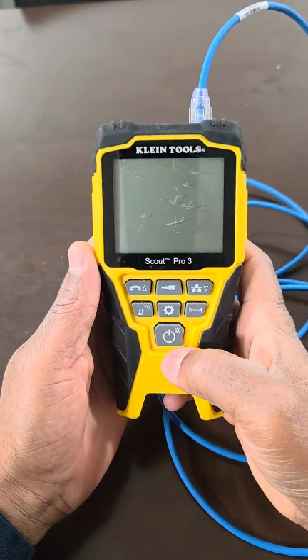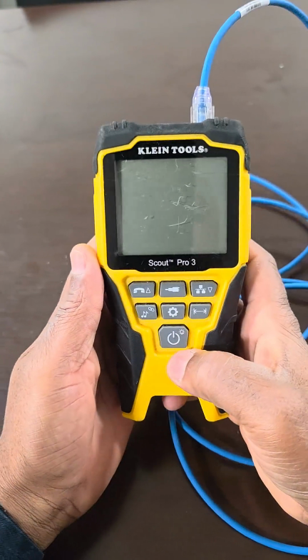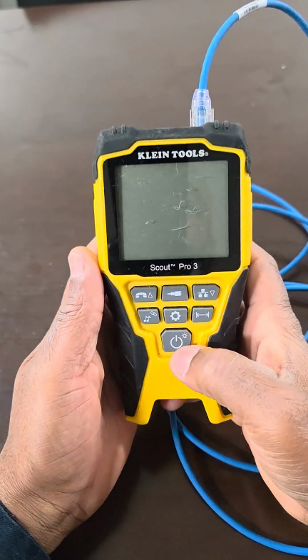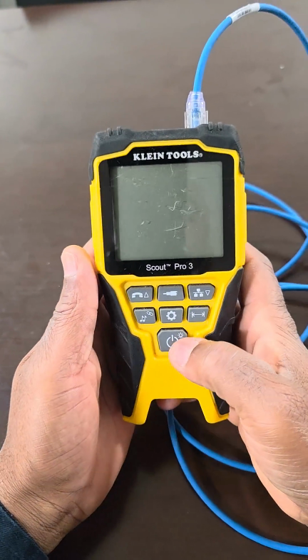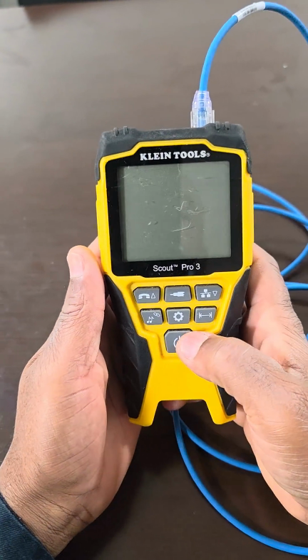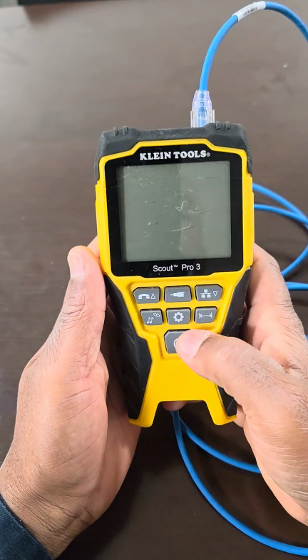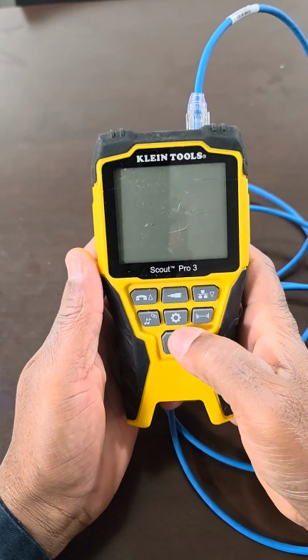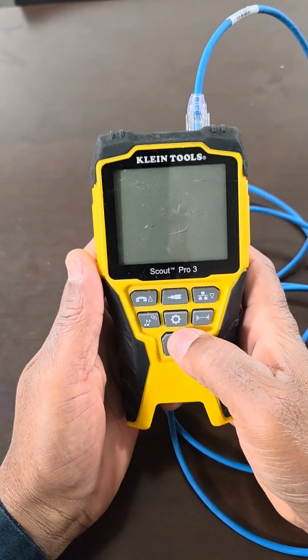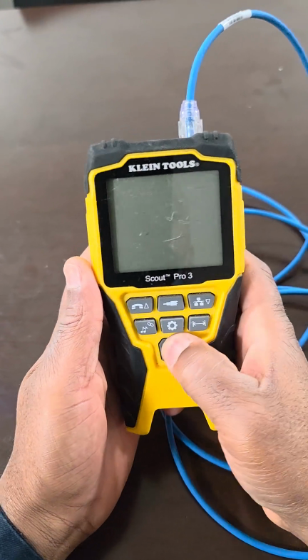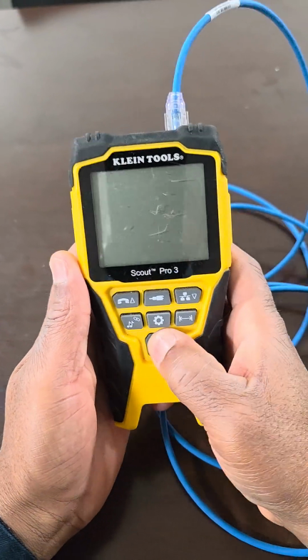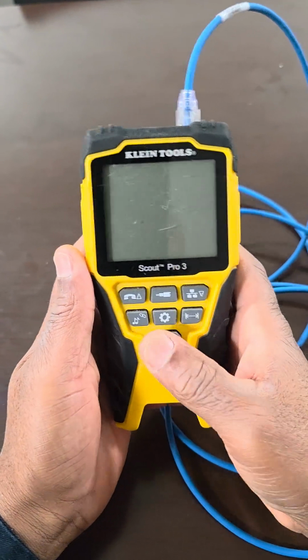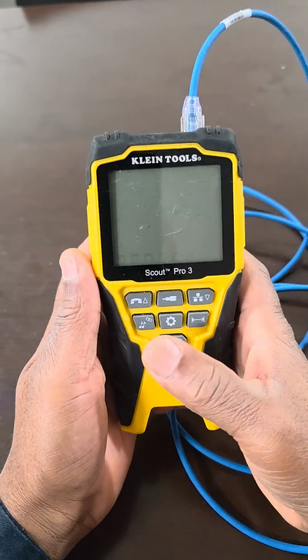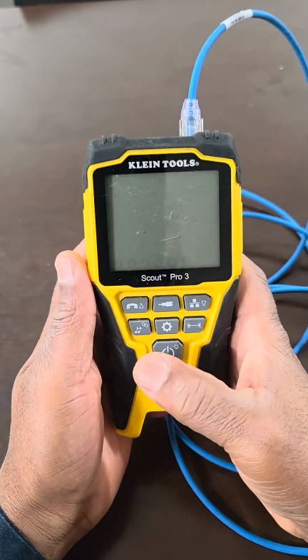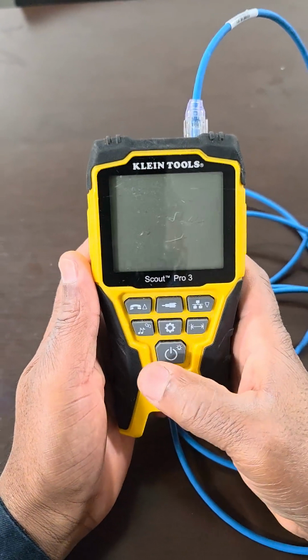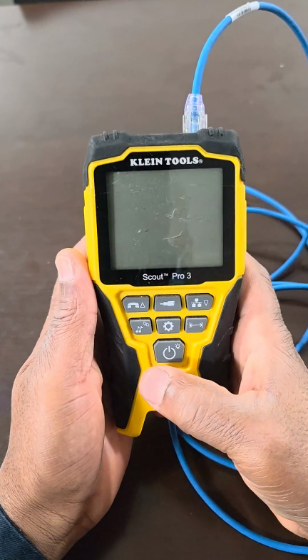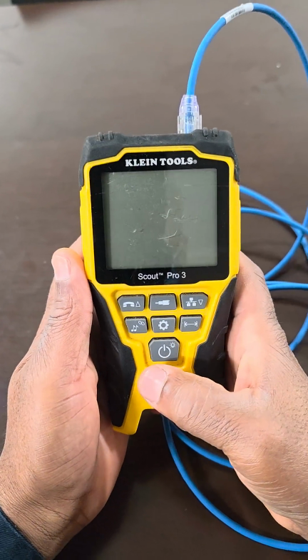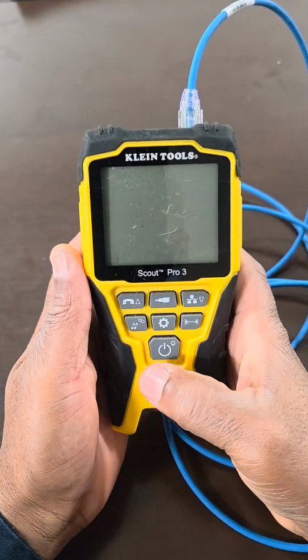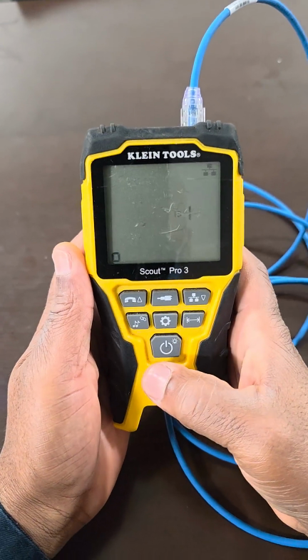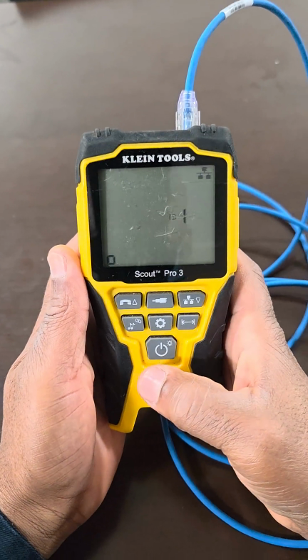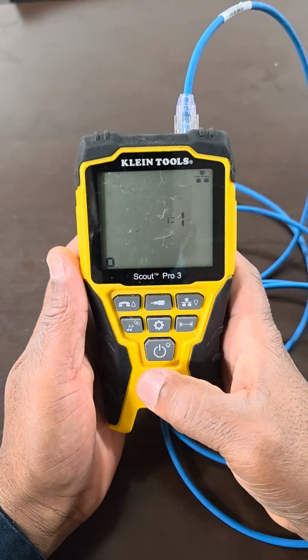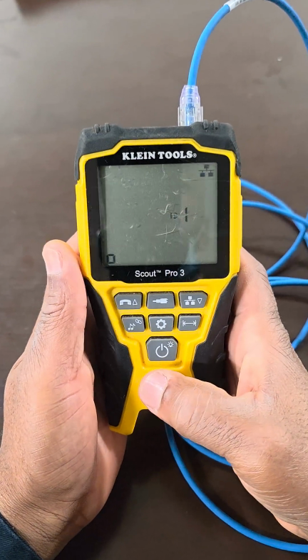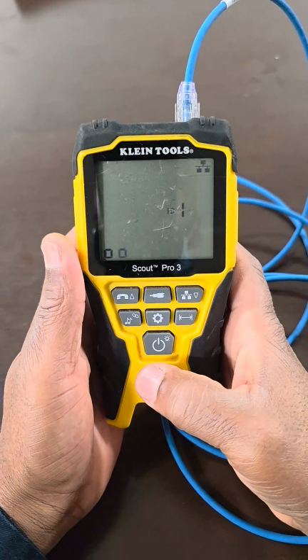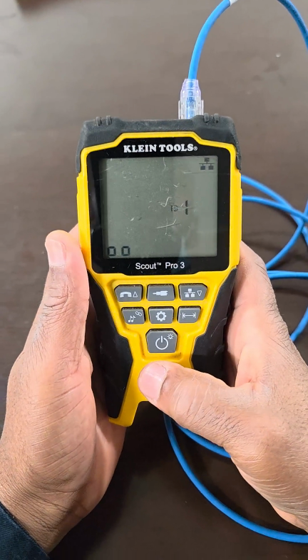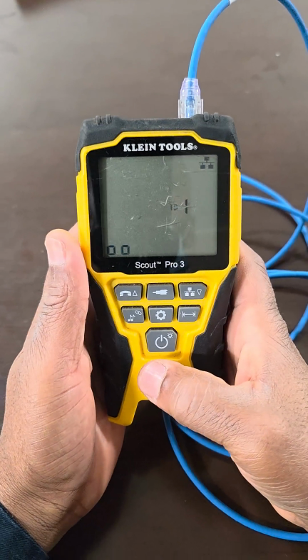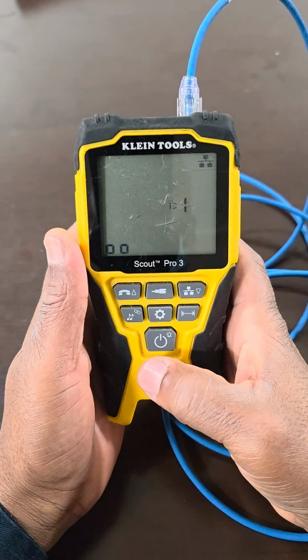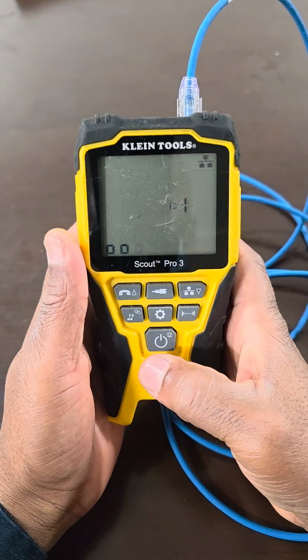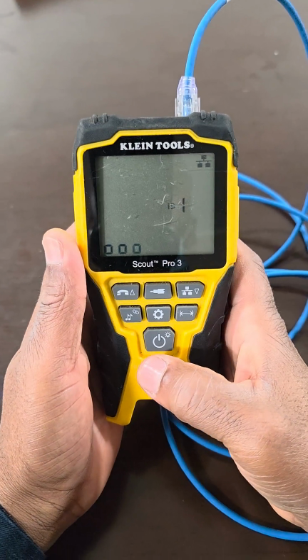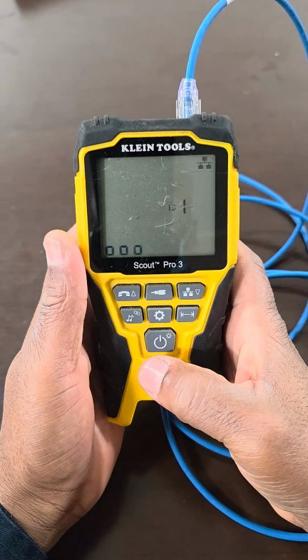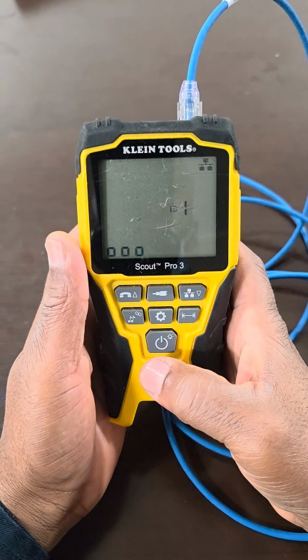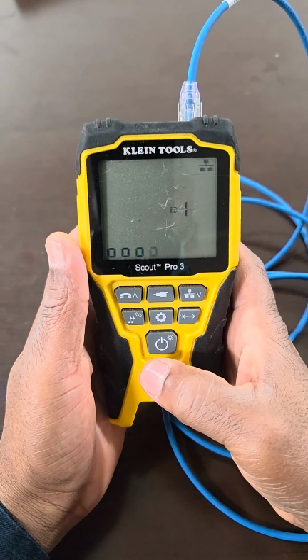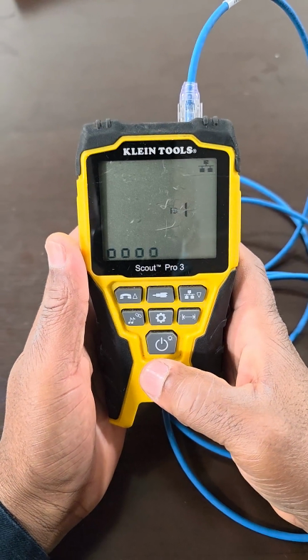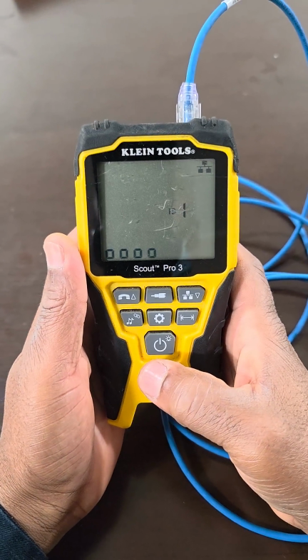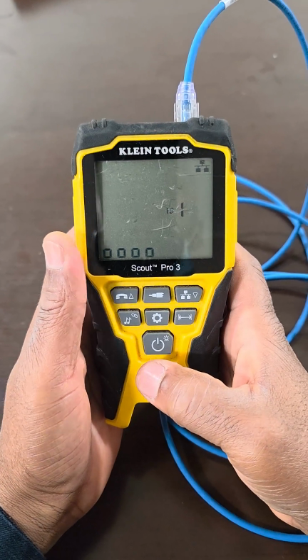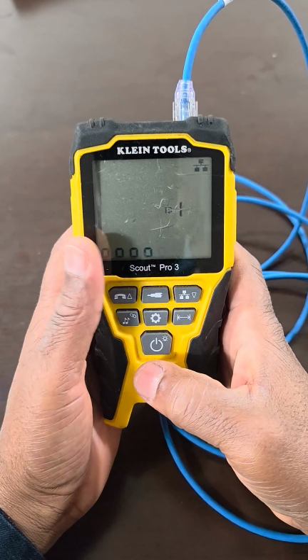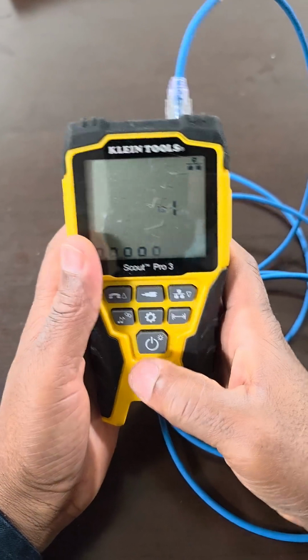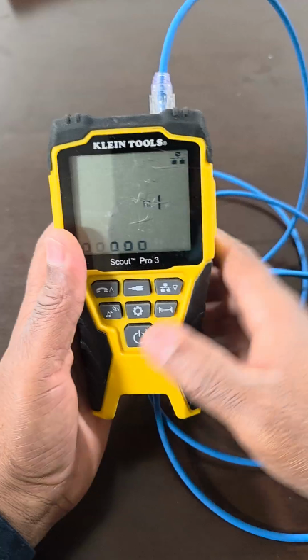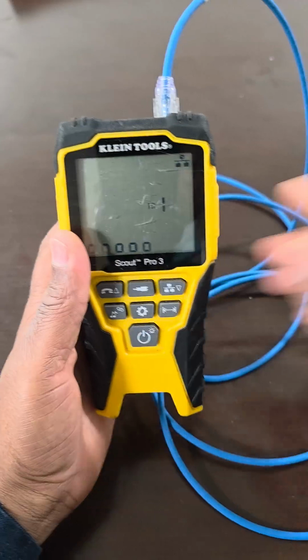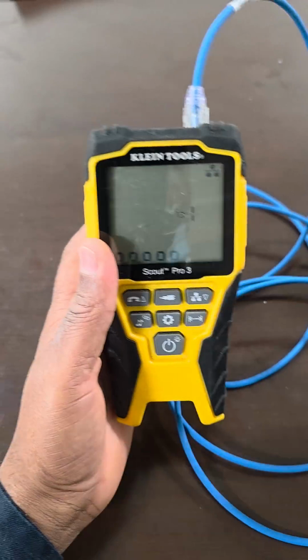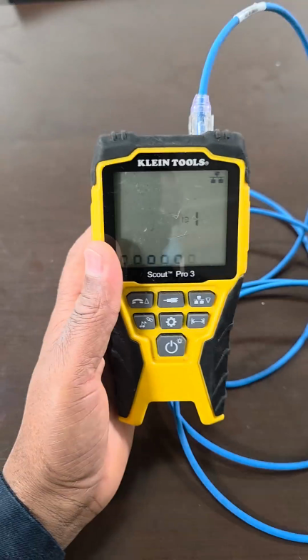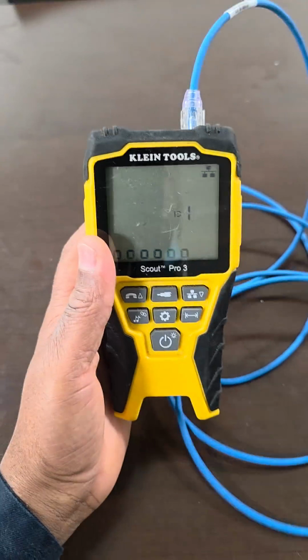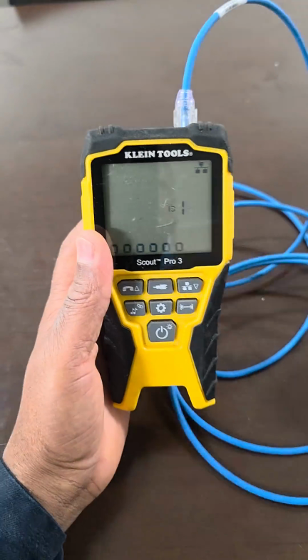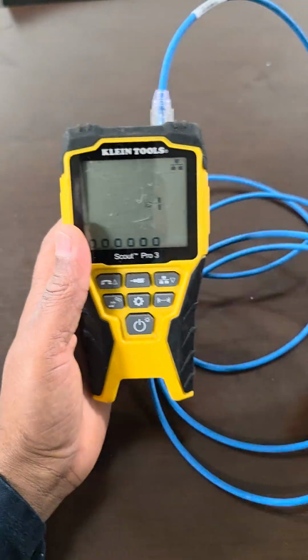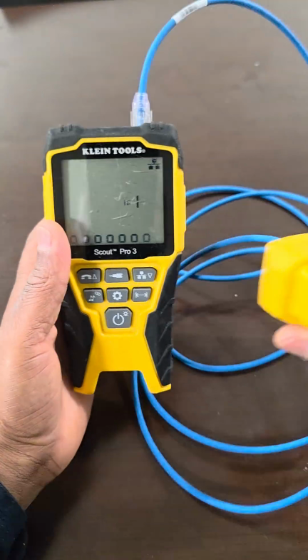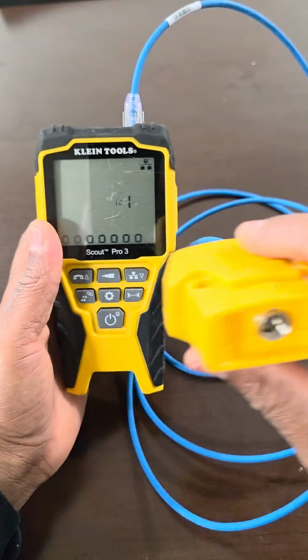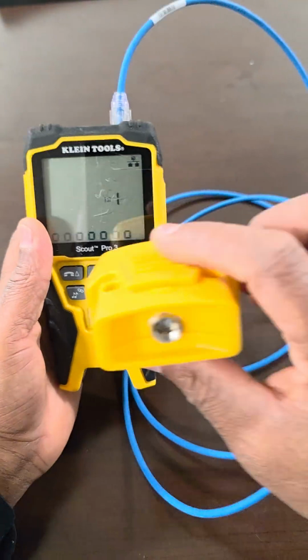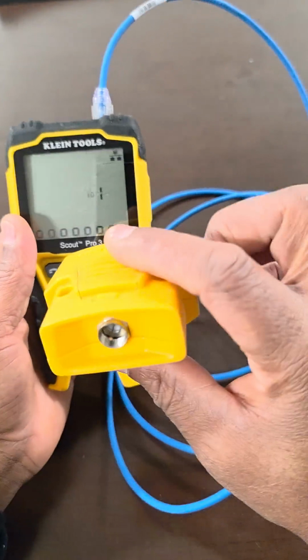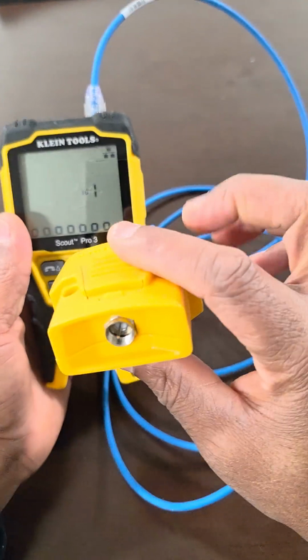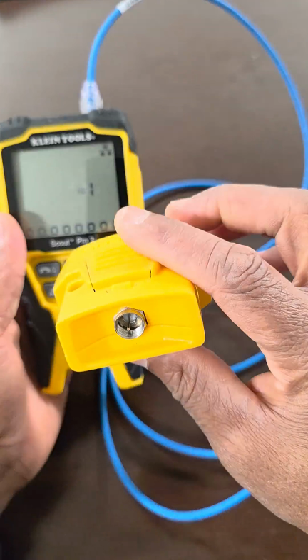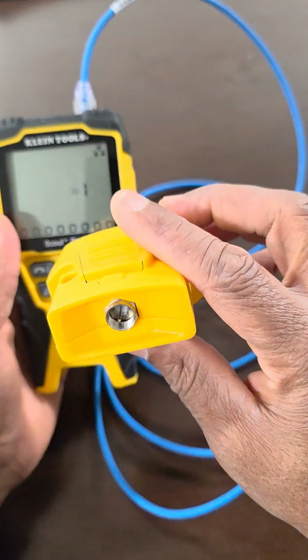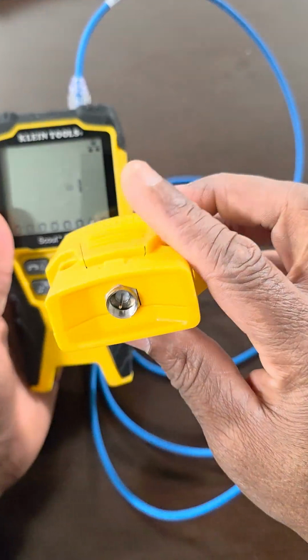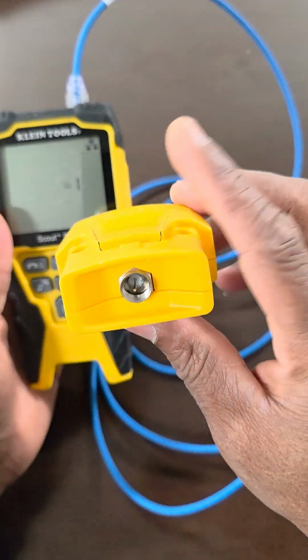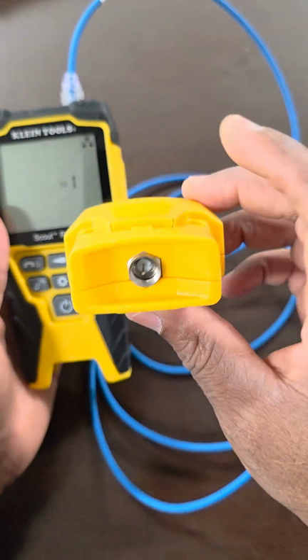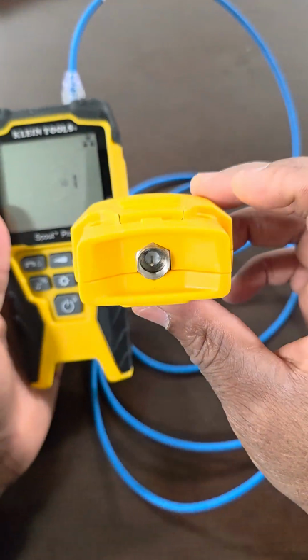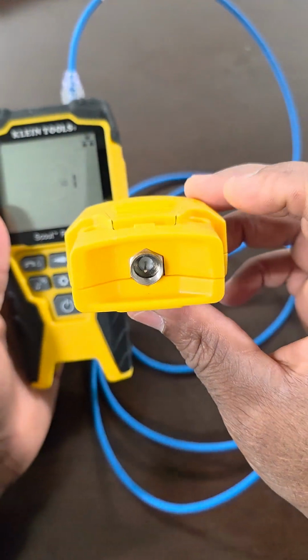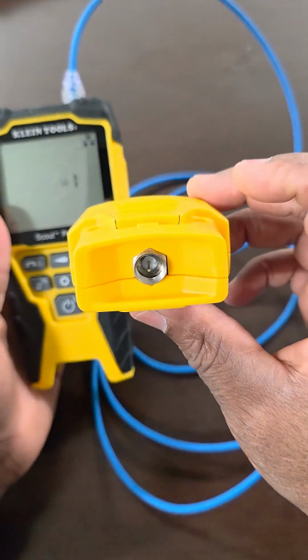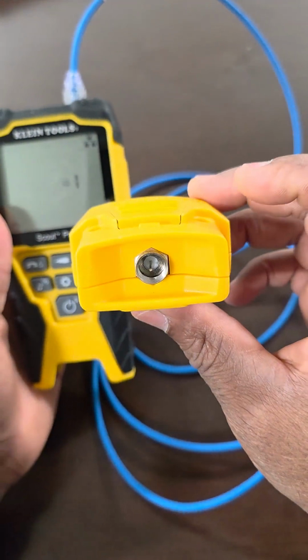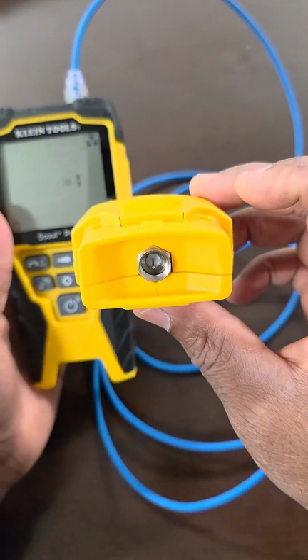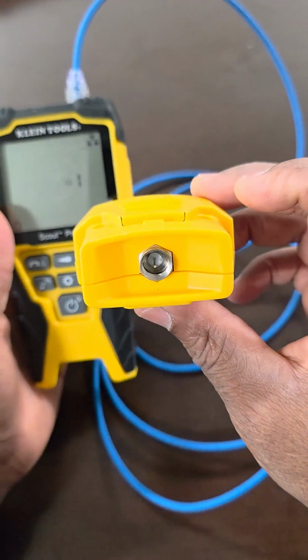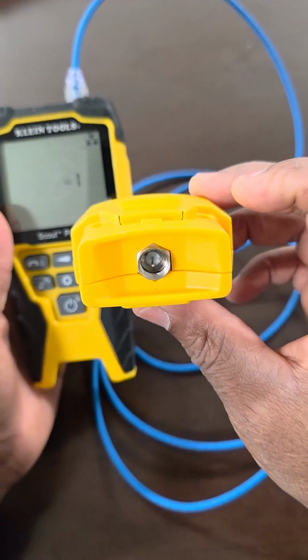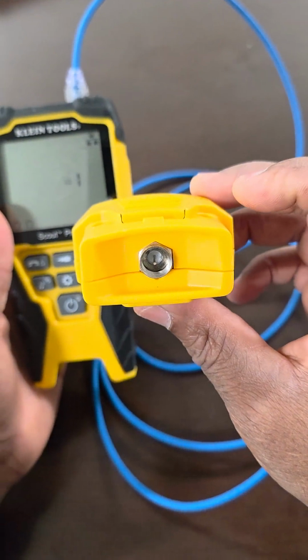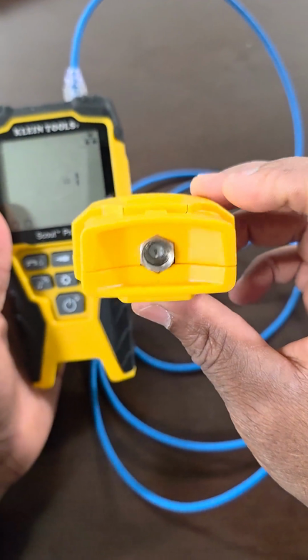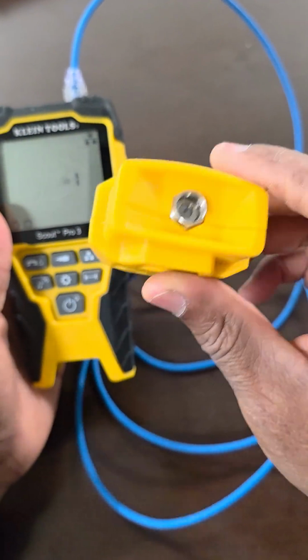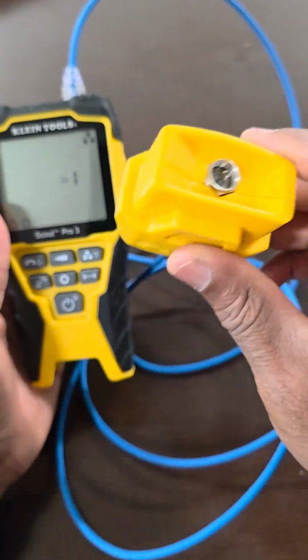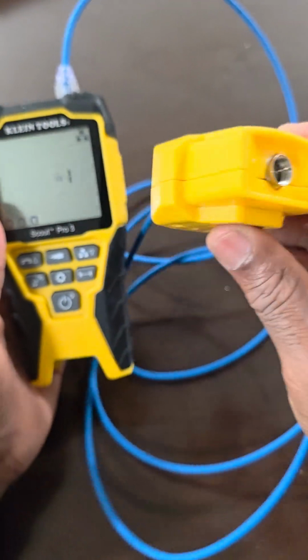Now we're going to power it up — one press. ID one is red. This is number one ID tag.